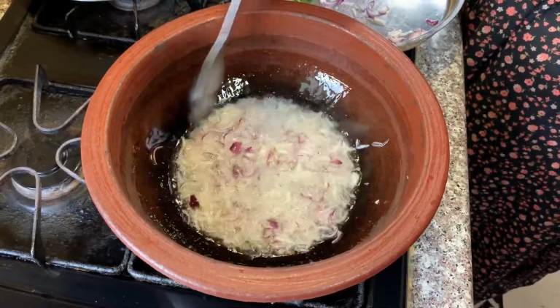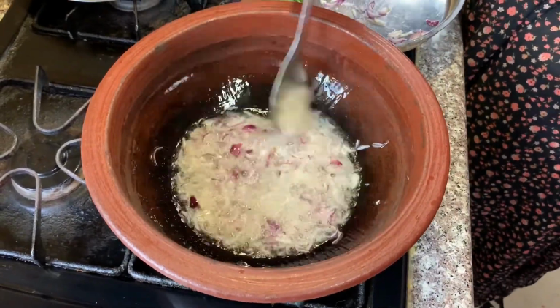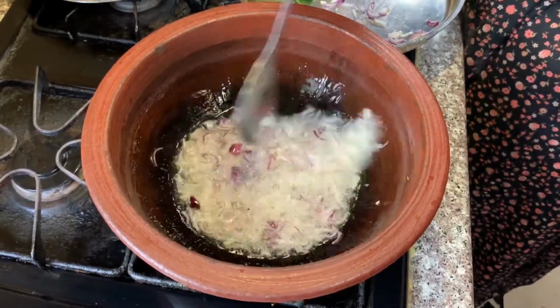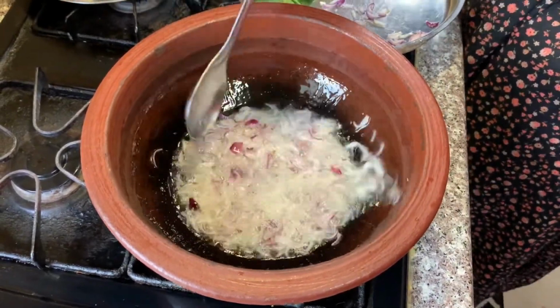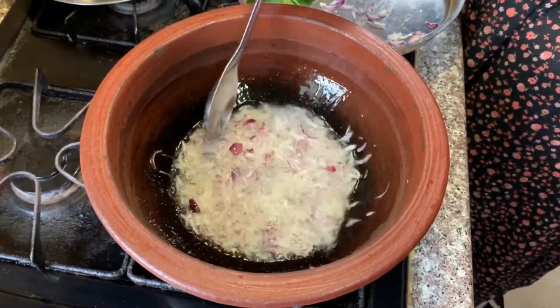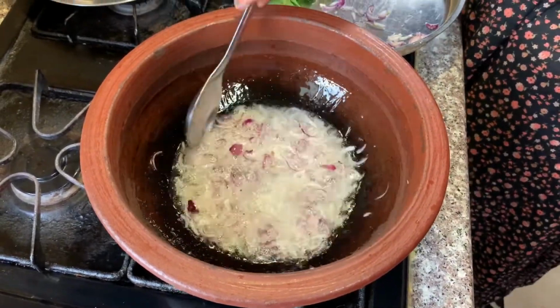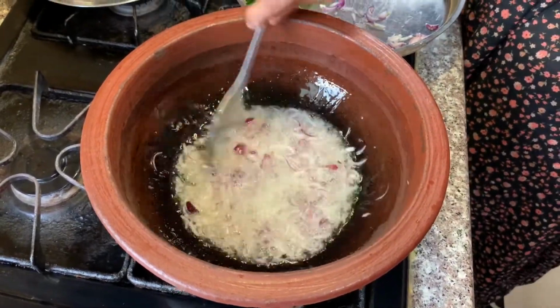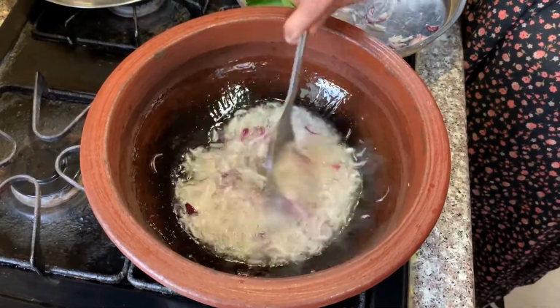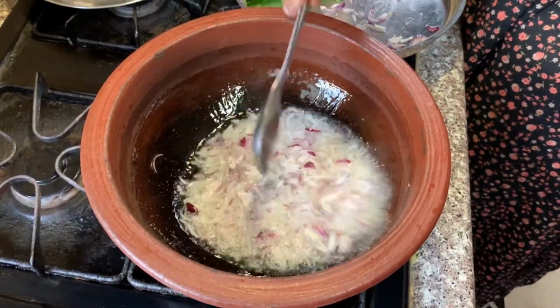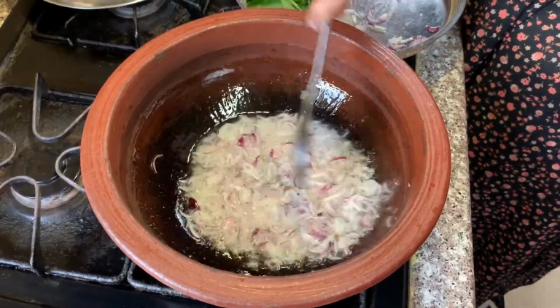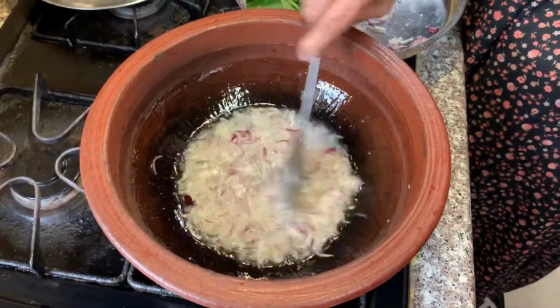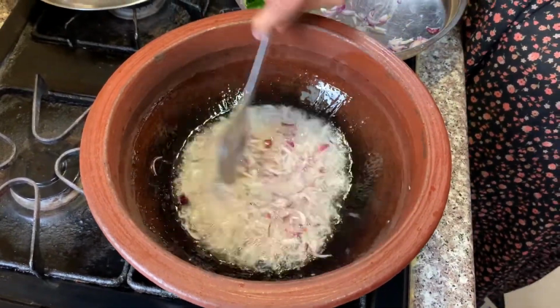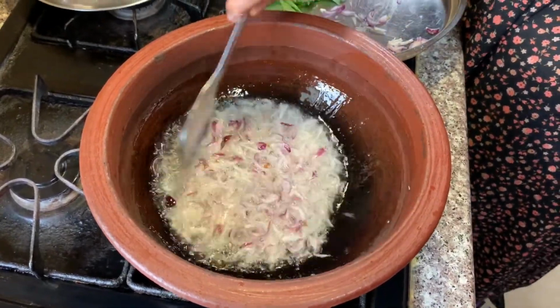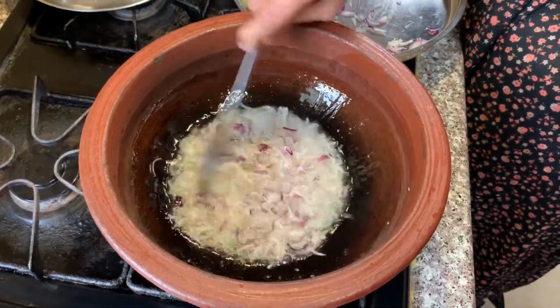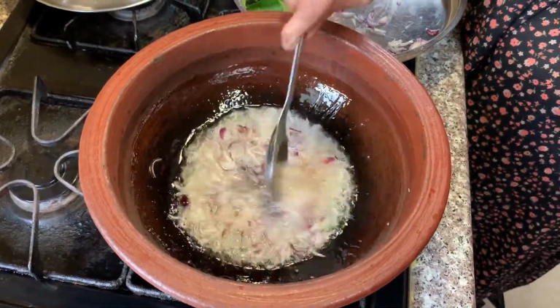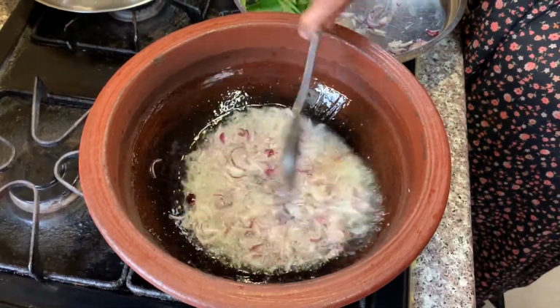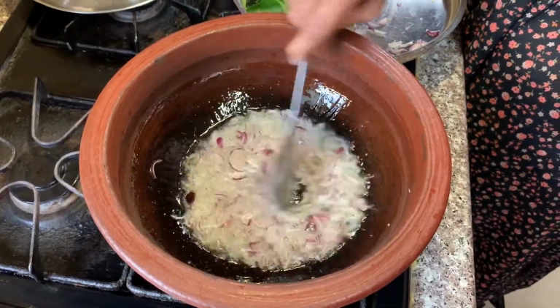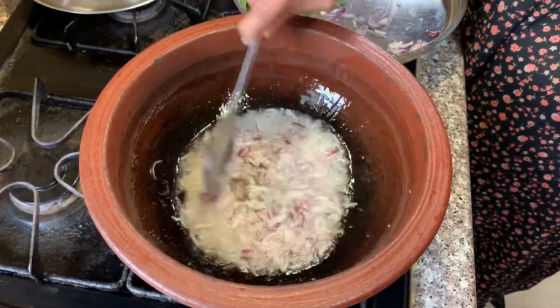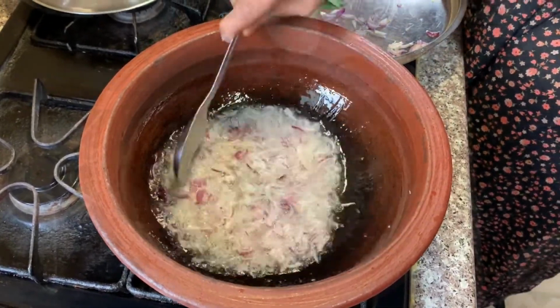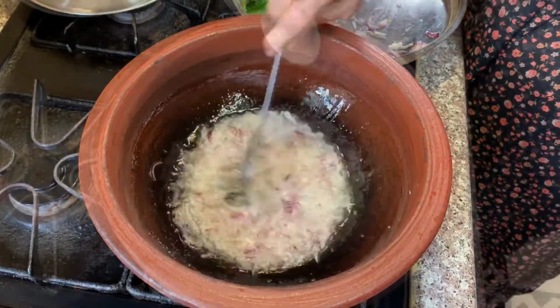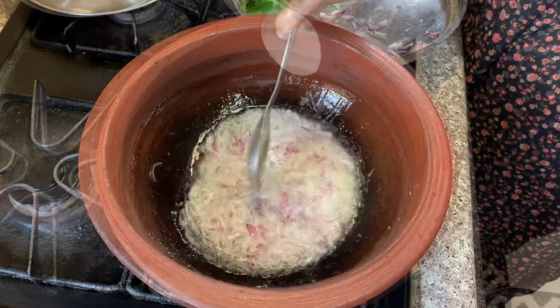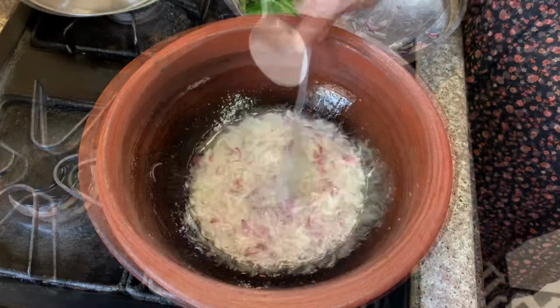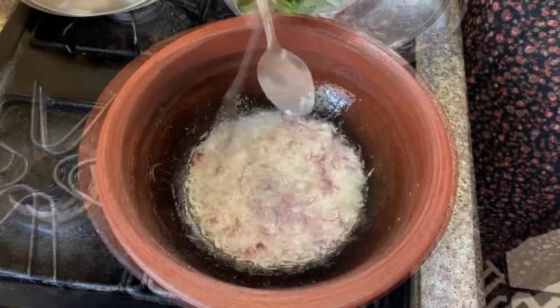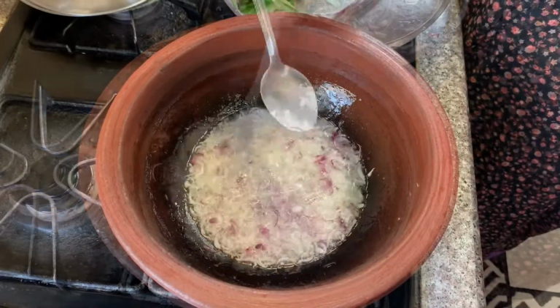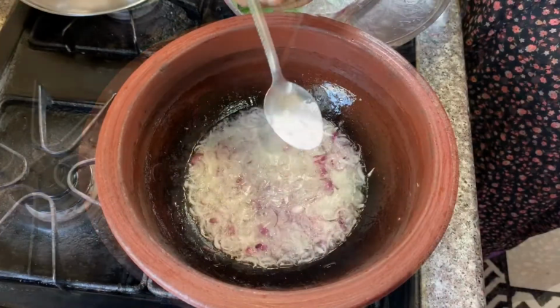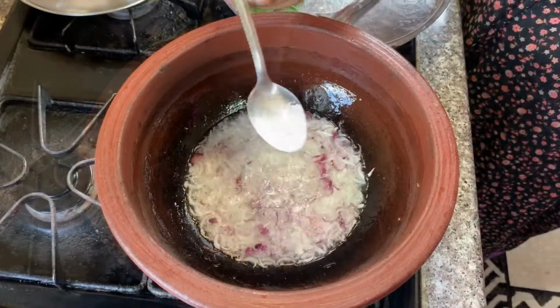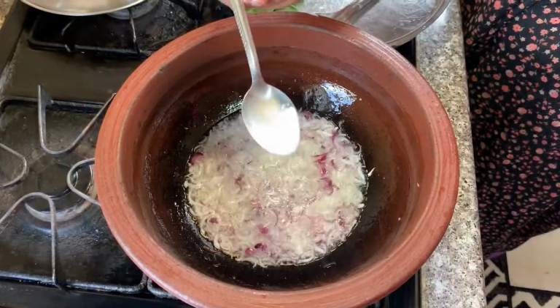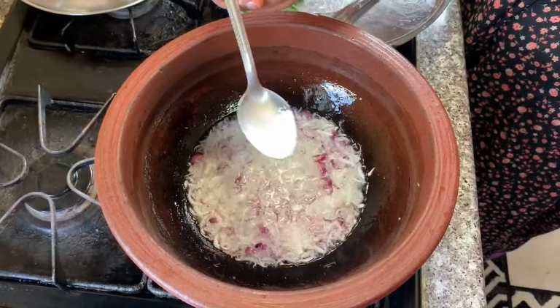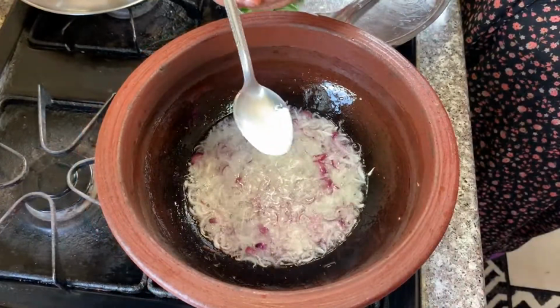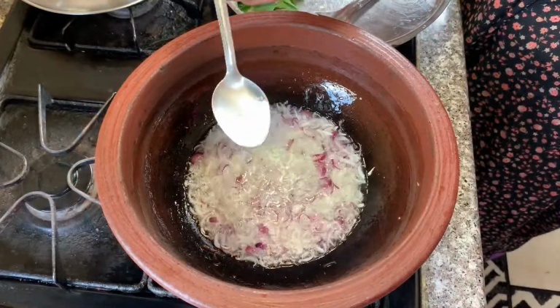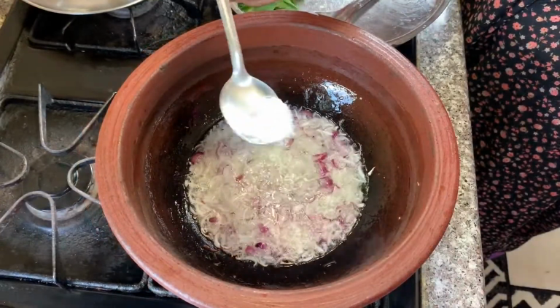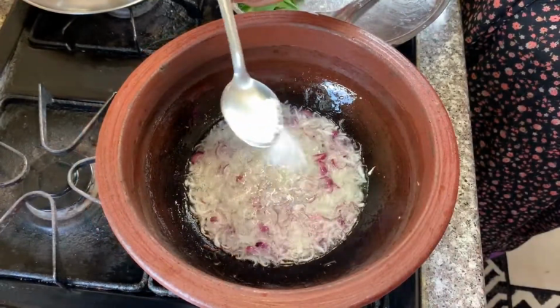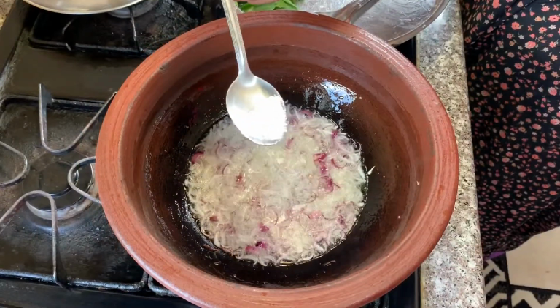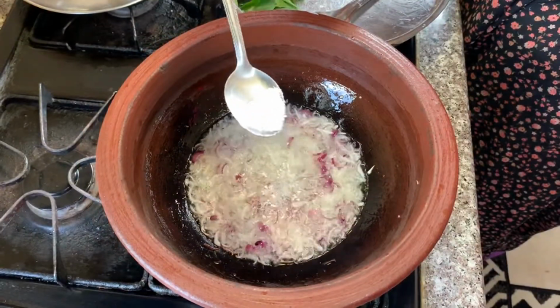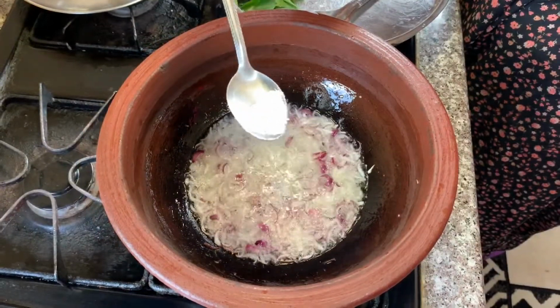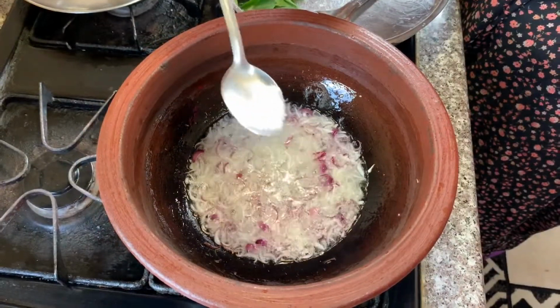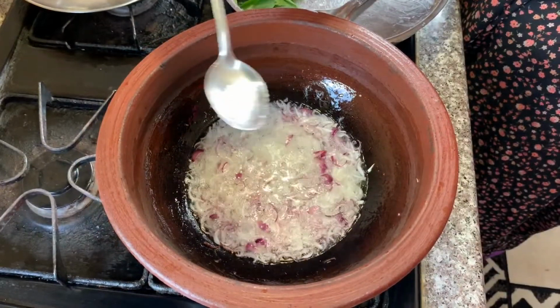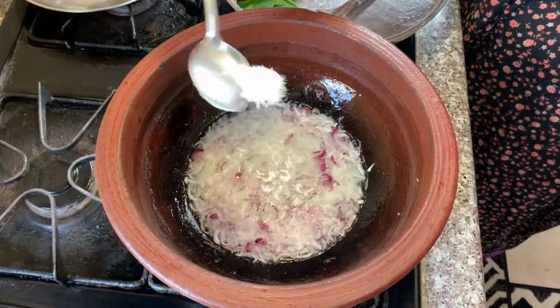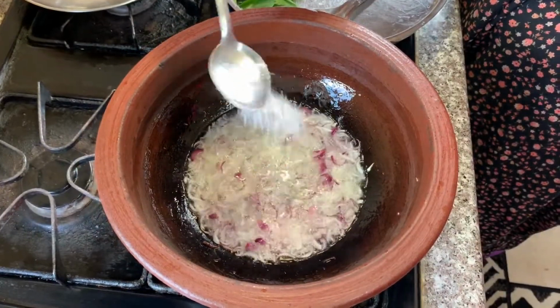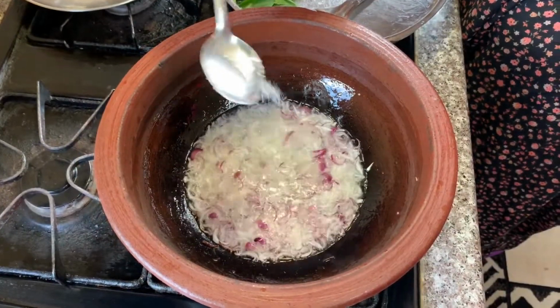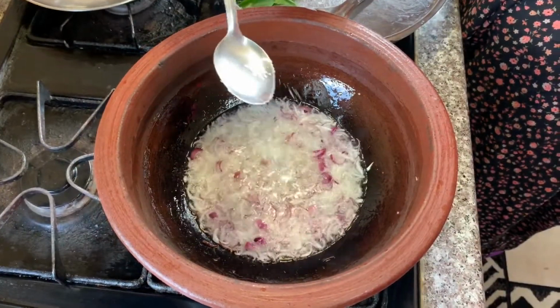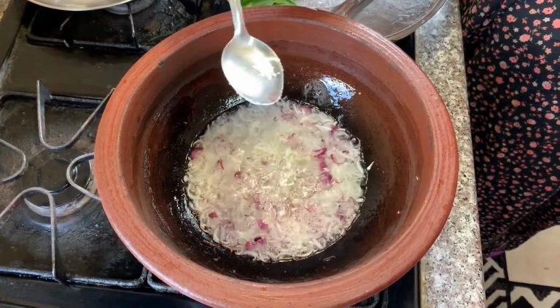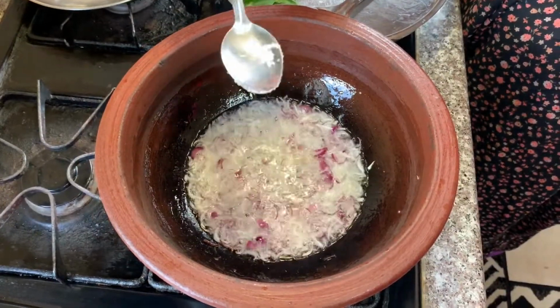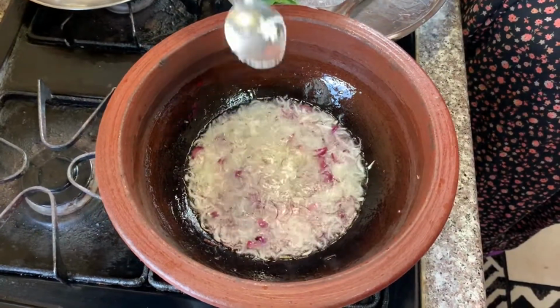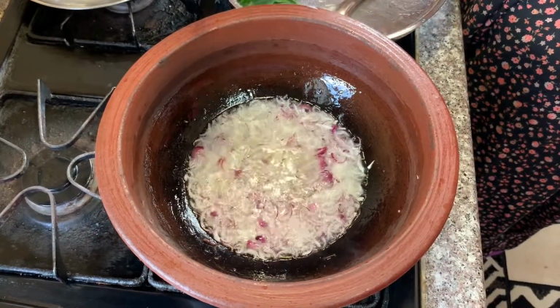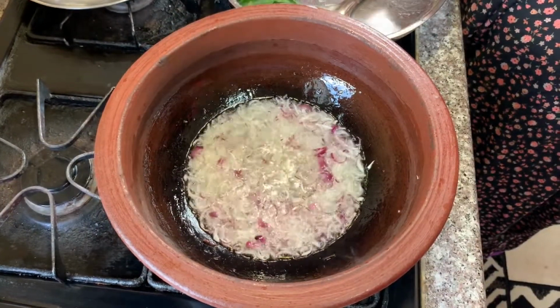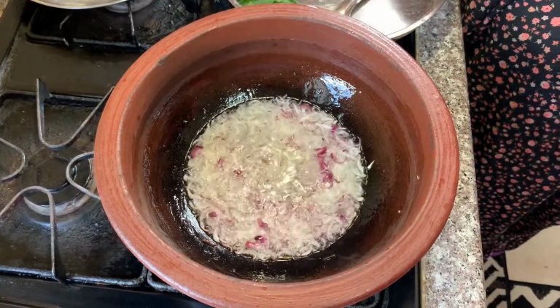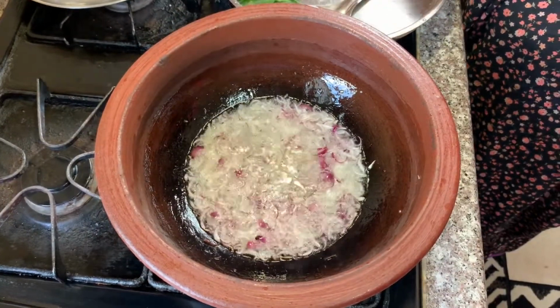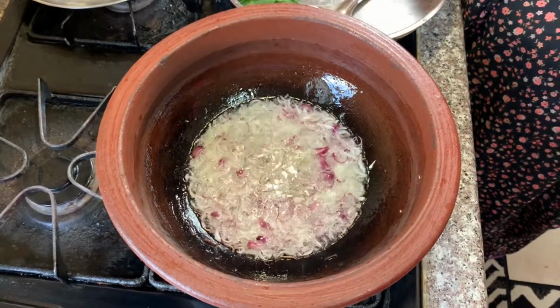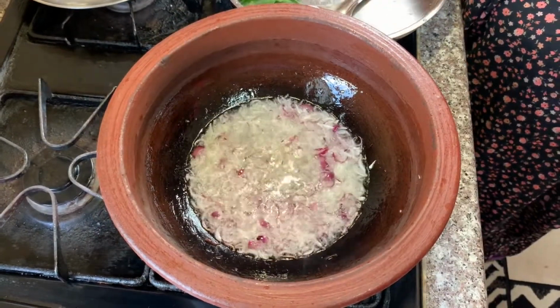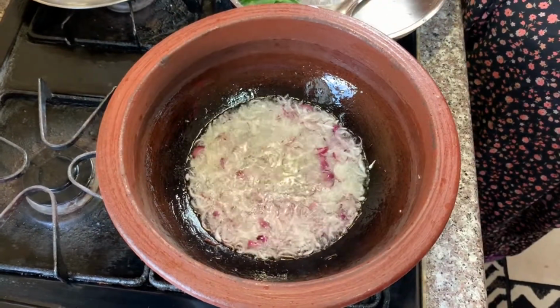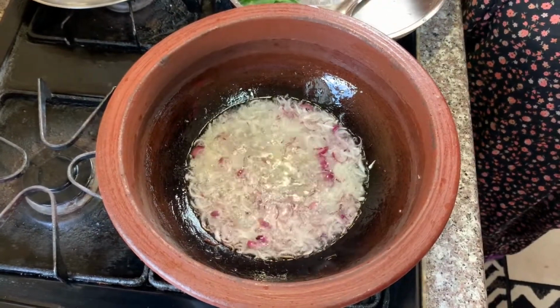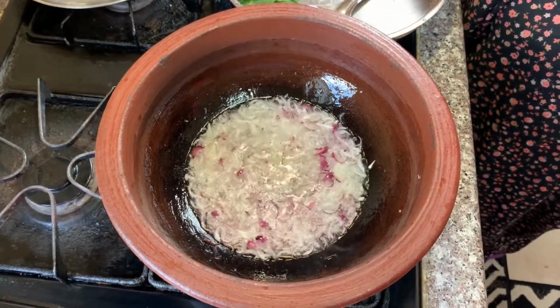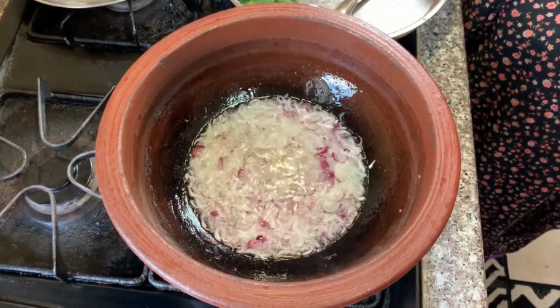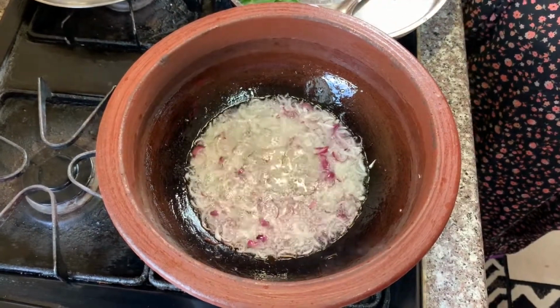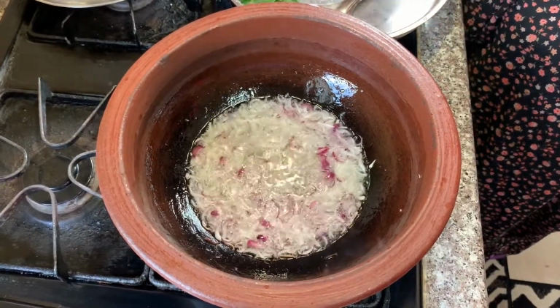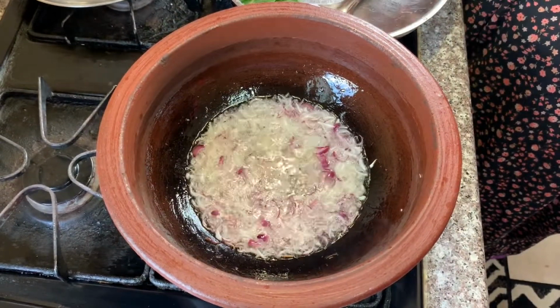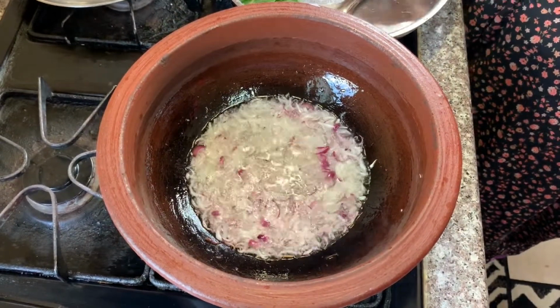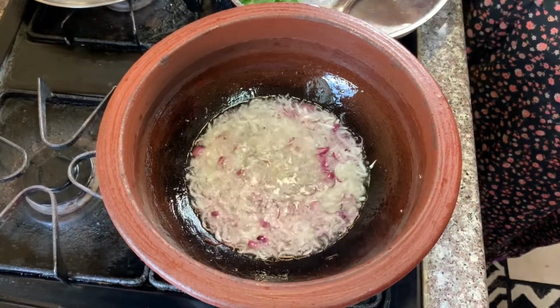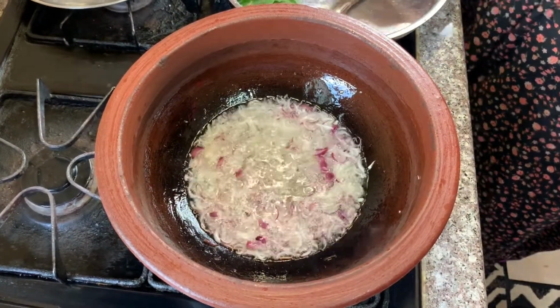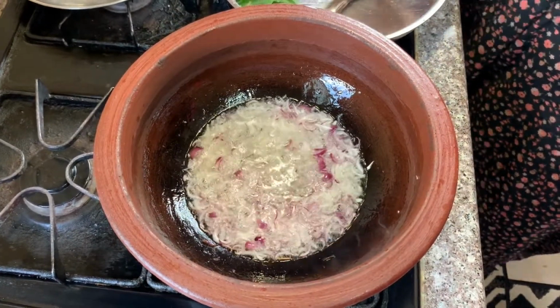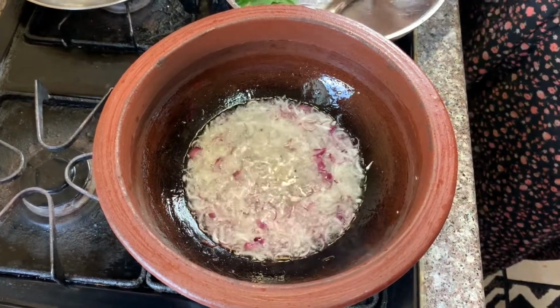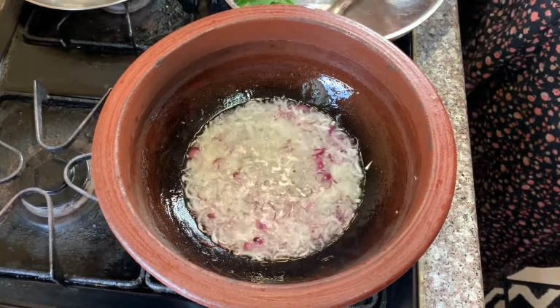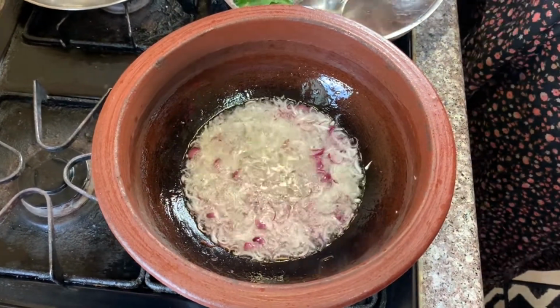Let's cook. We cook and cook. You can cook.